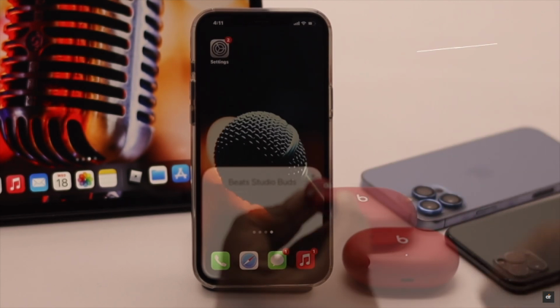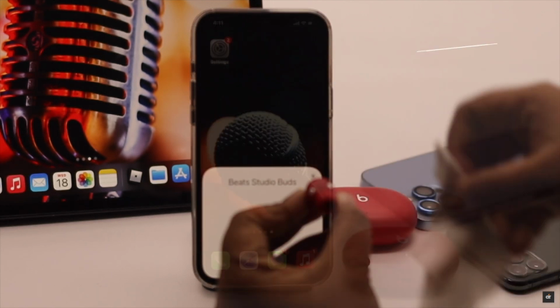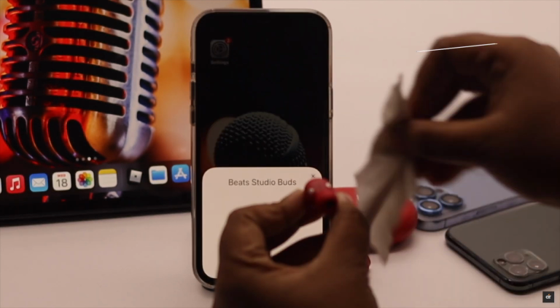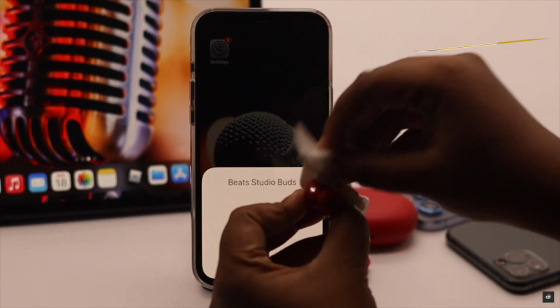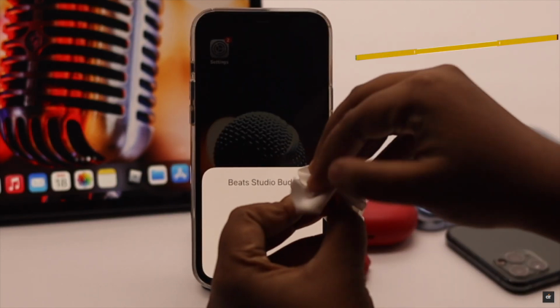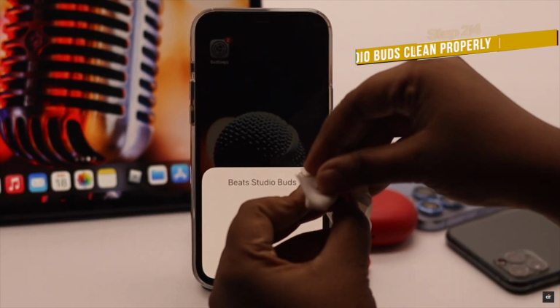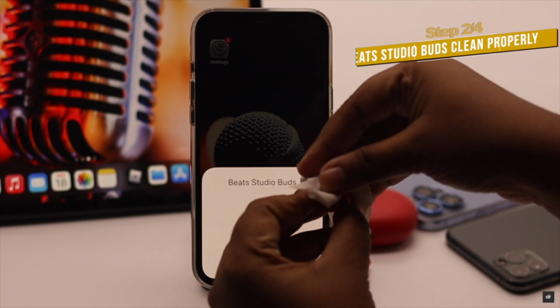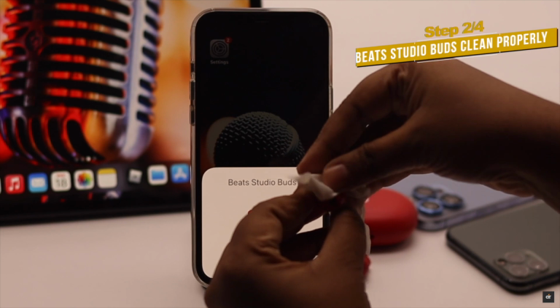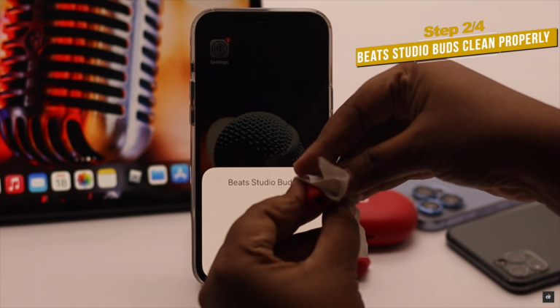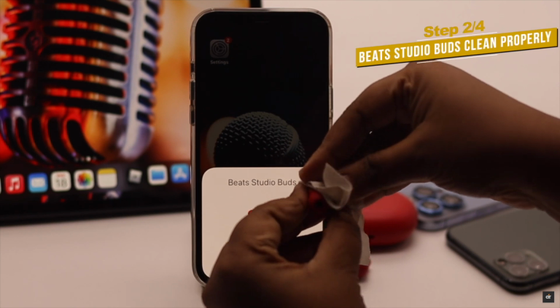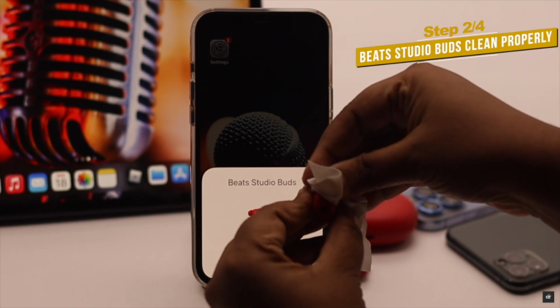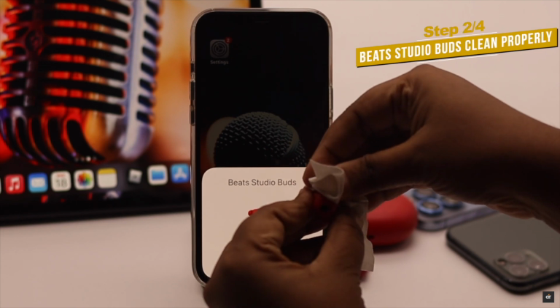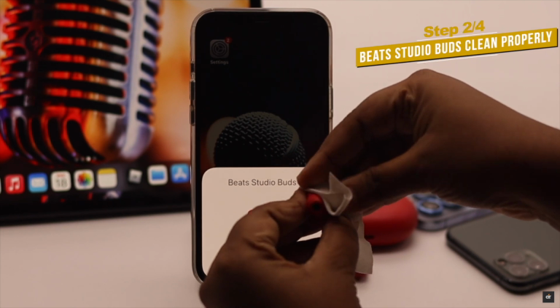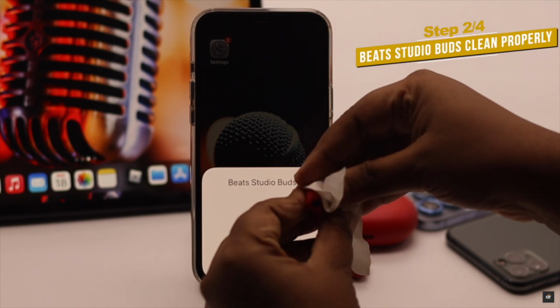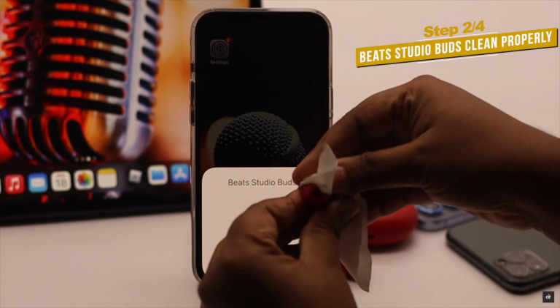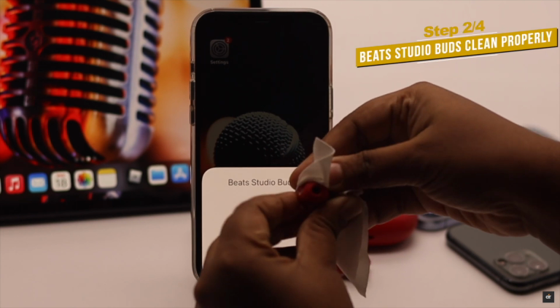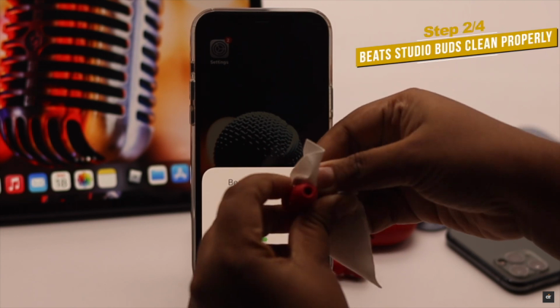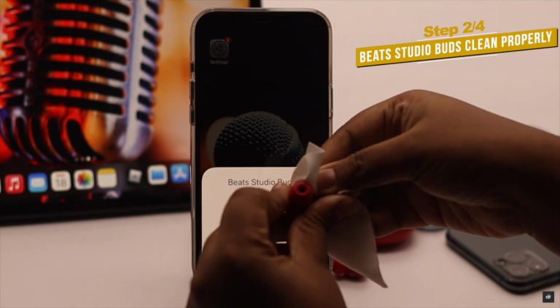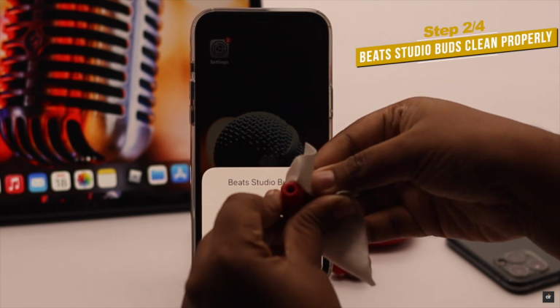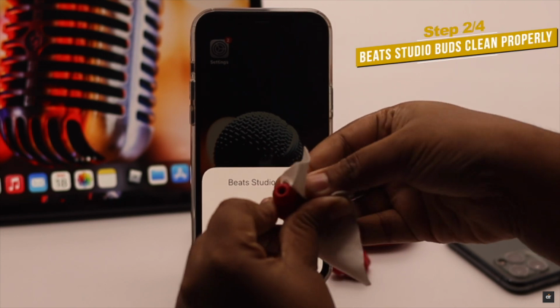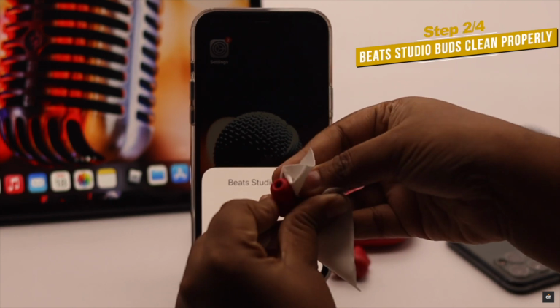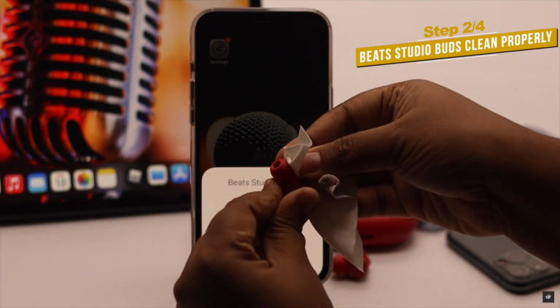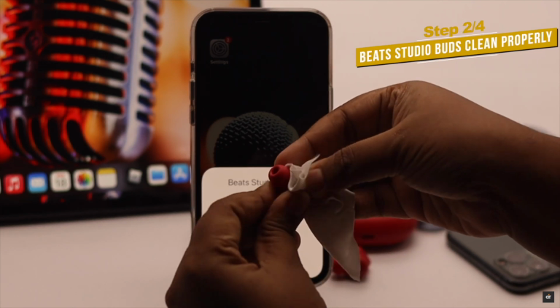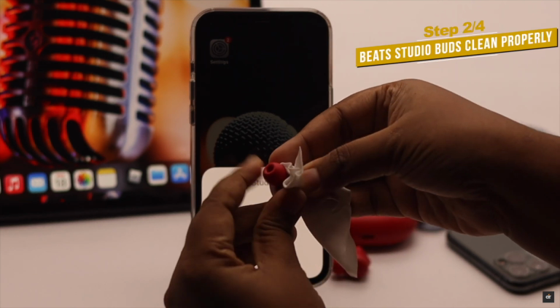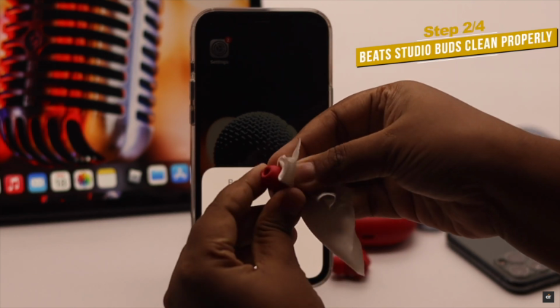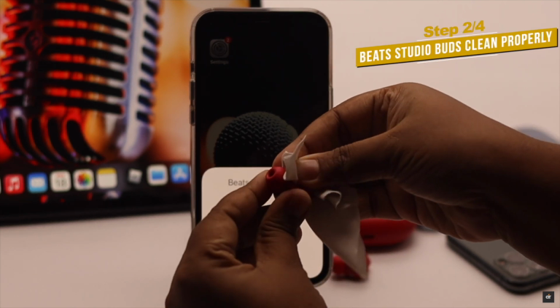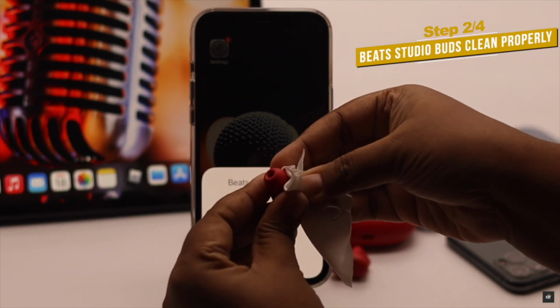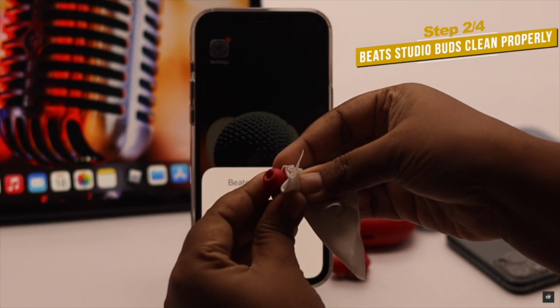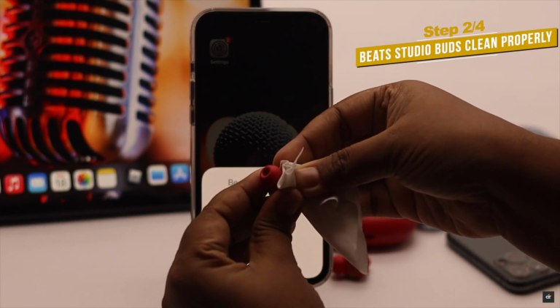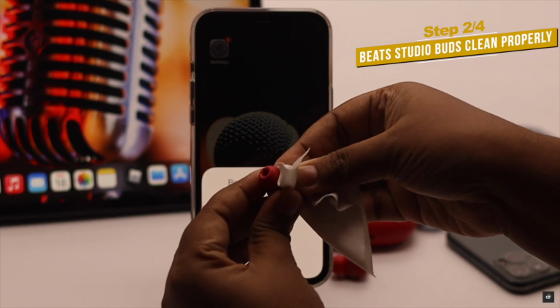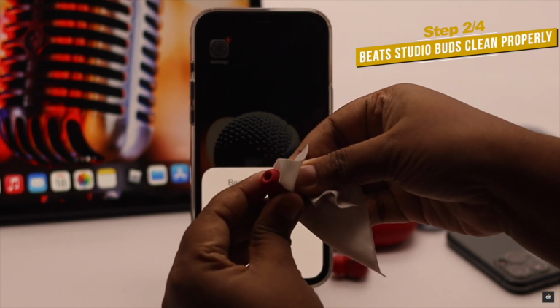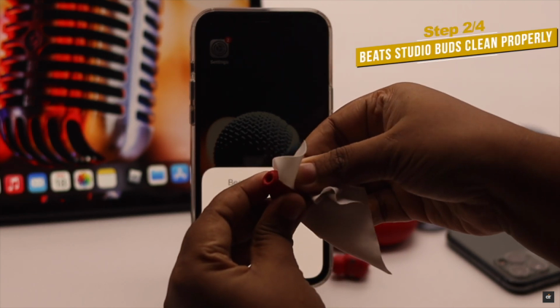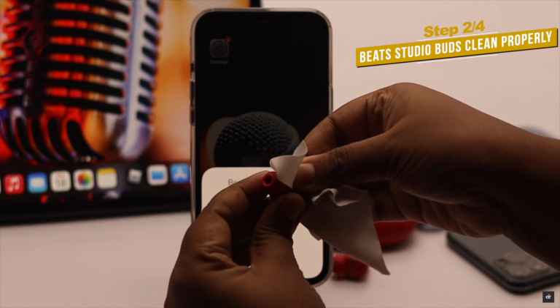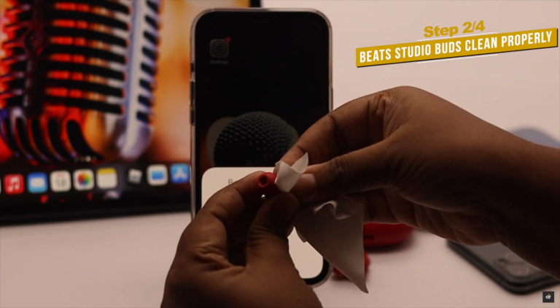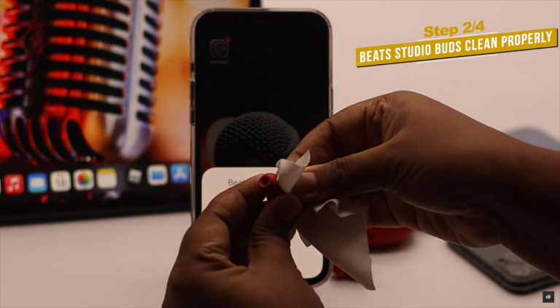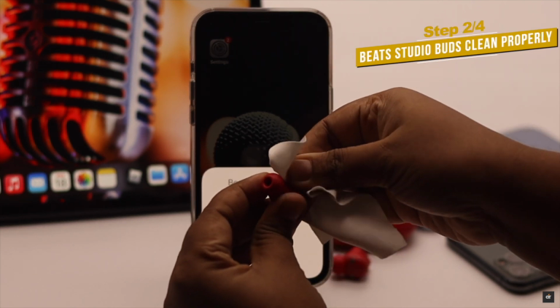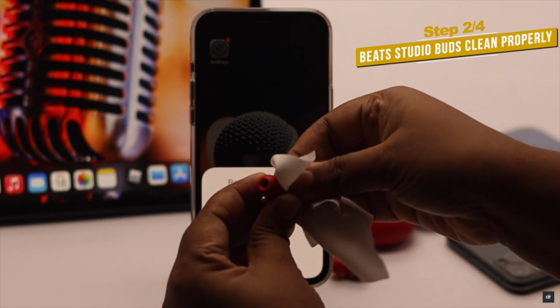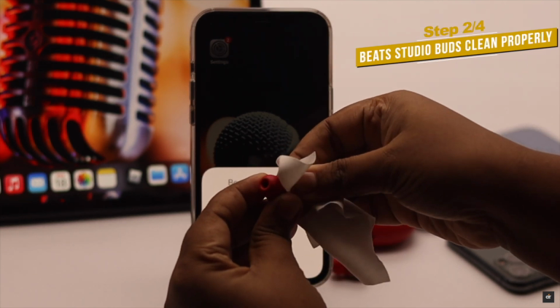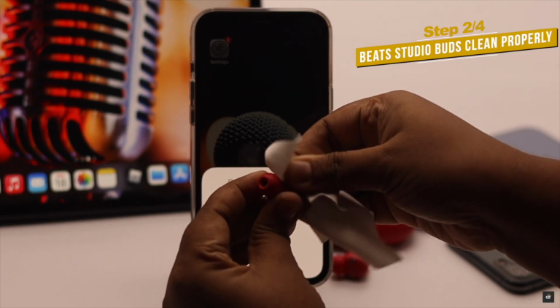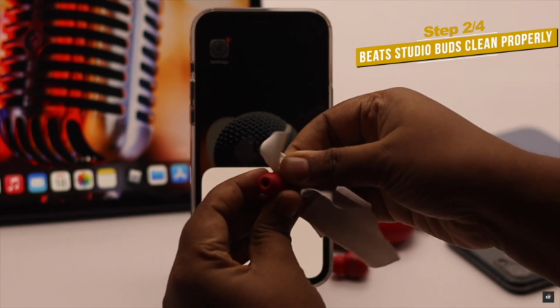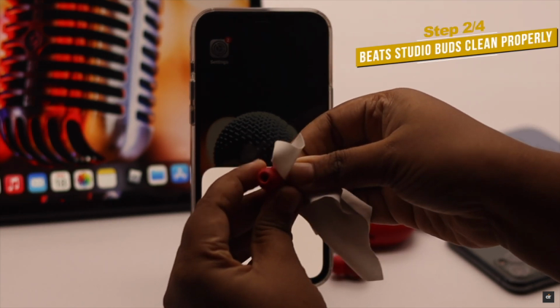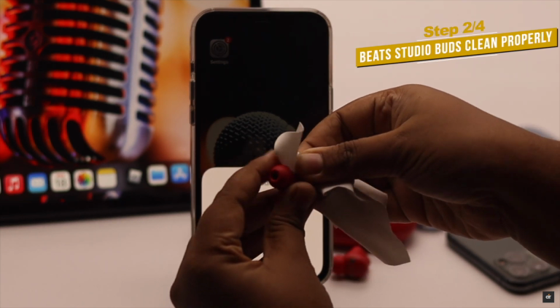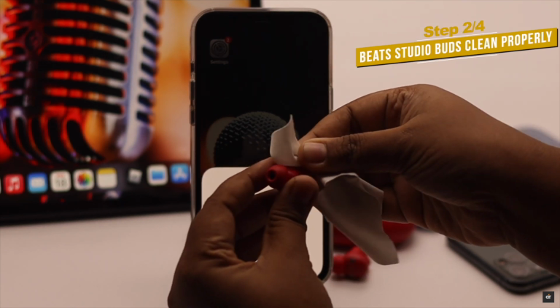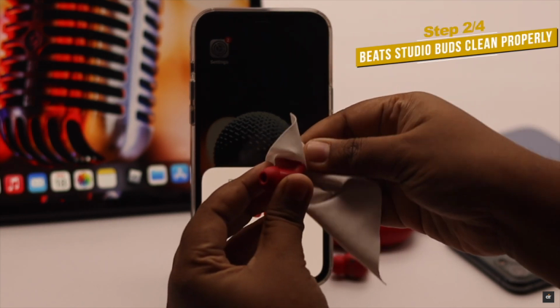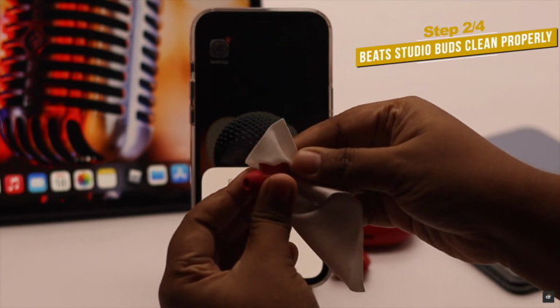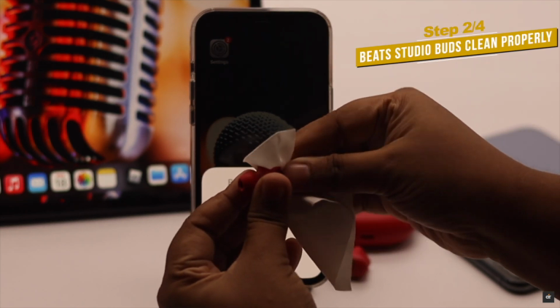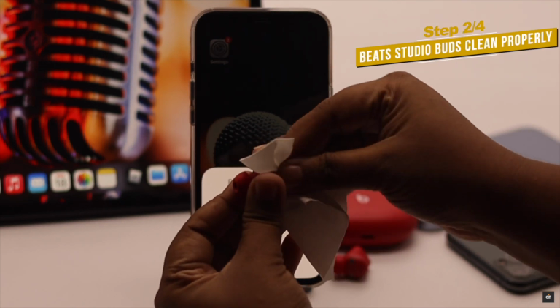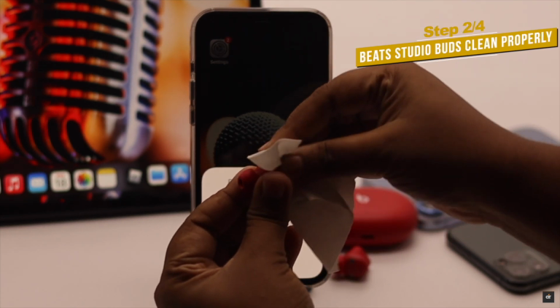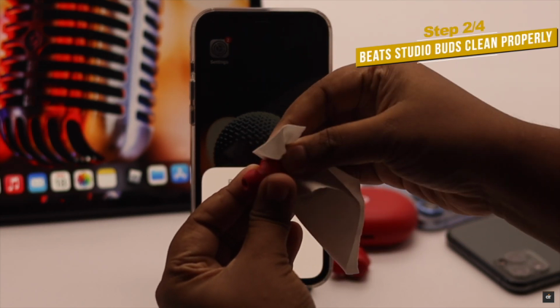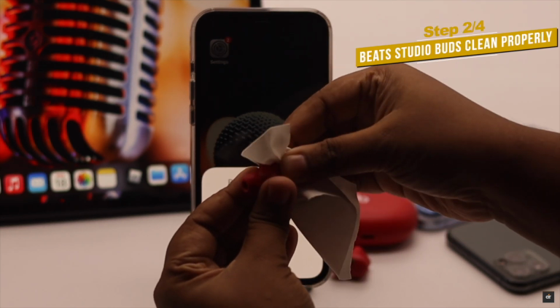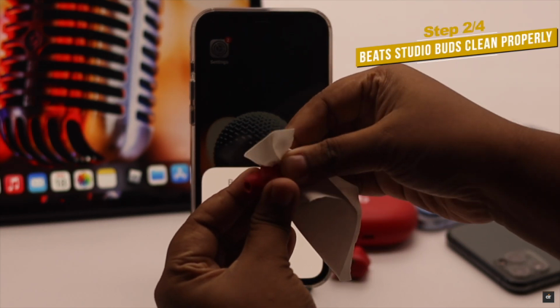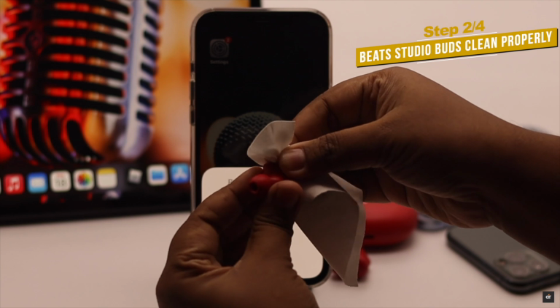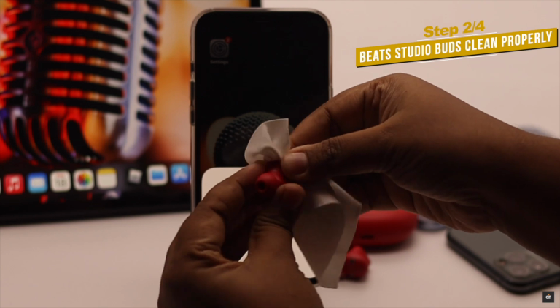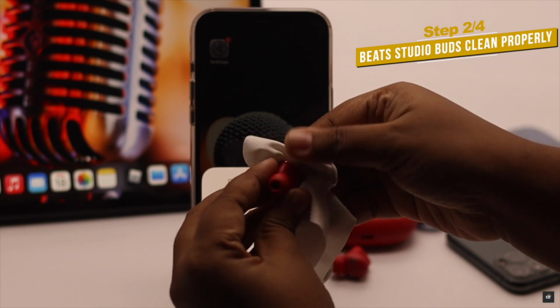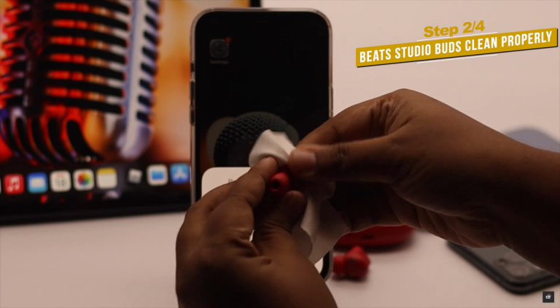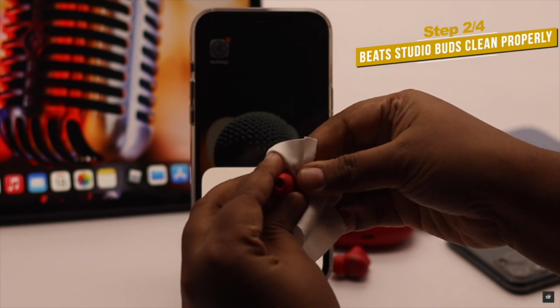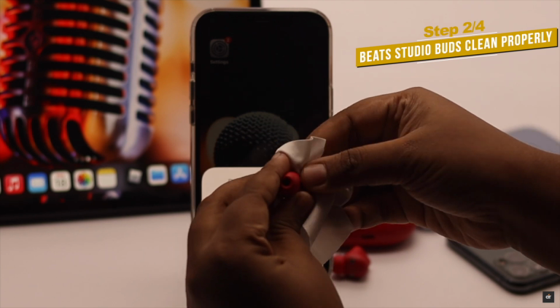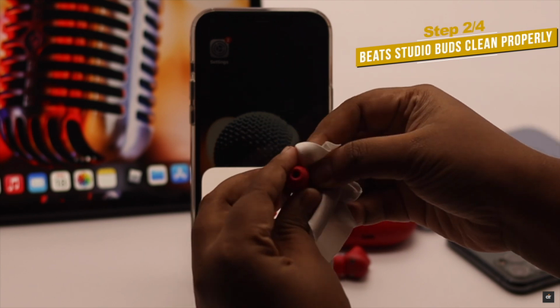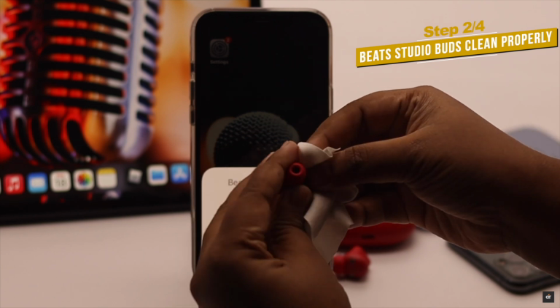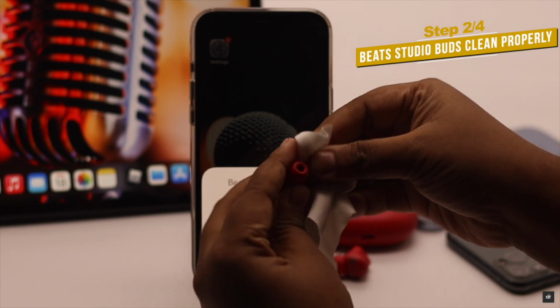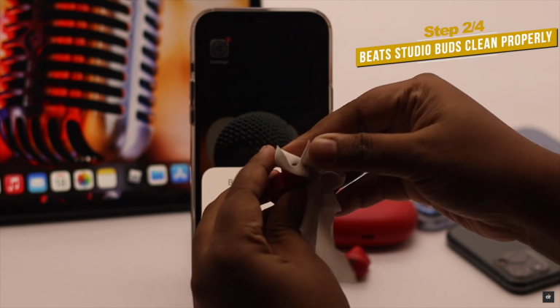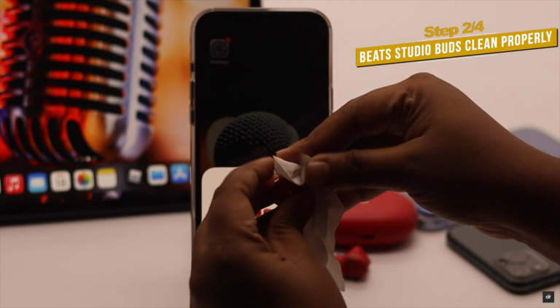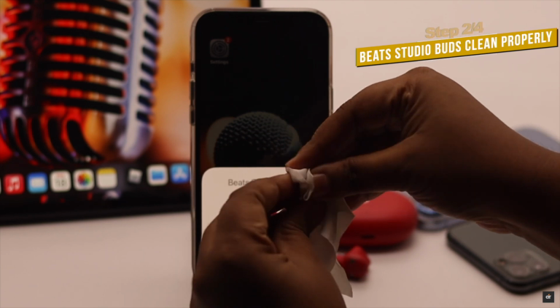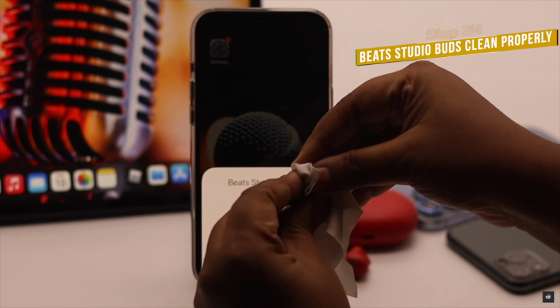You need to clean the Beats buds properly, because sometimes dust gets stuck in them which can cause microphone problems.